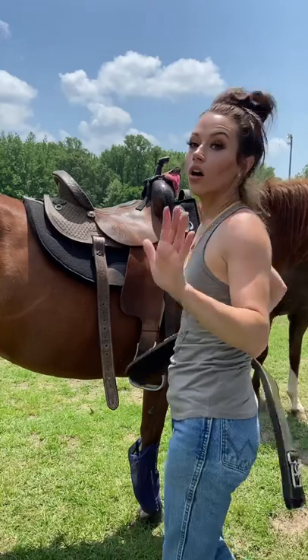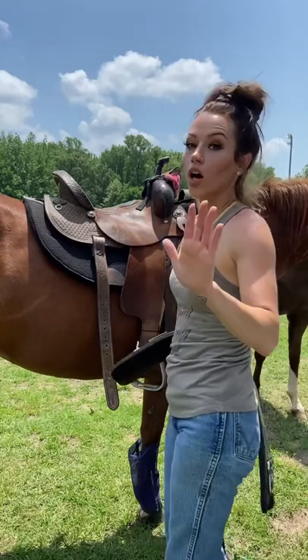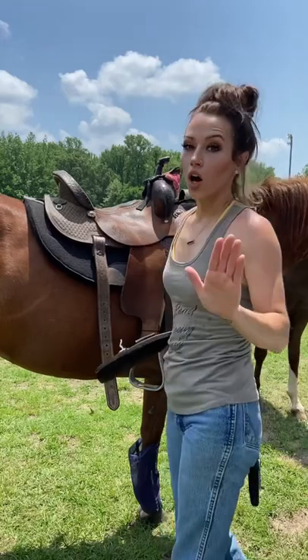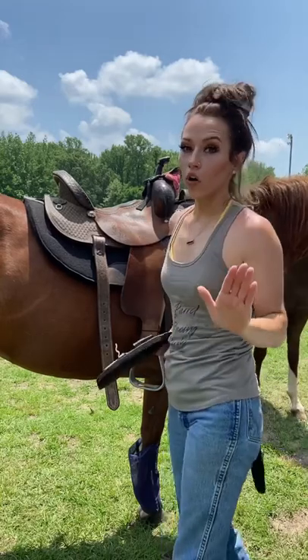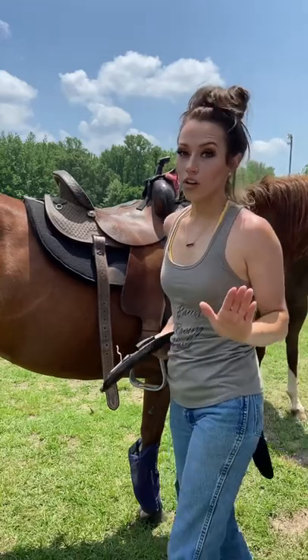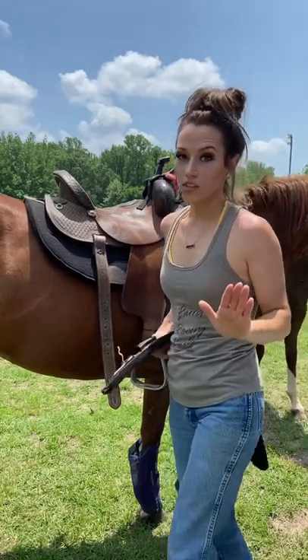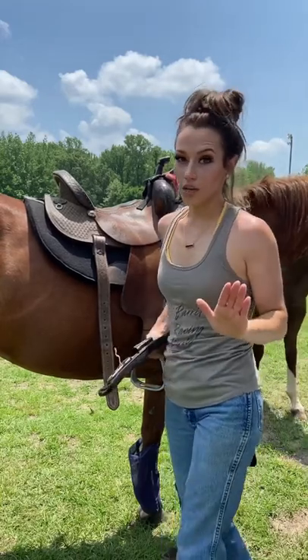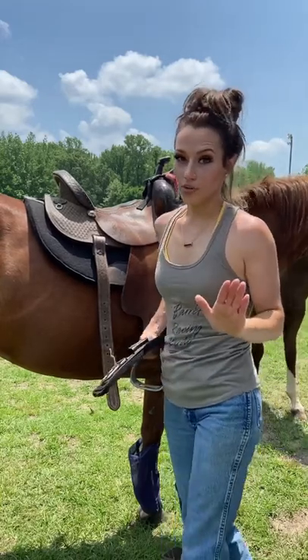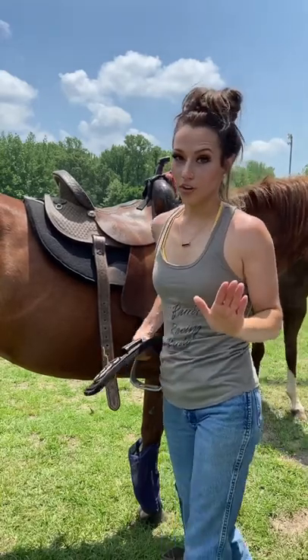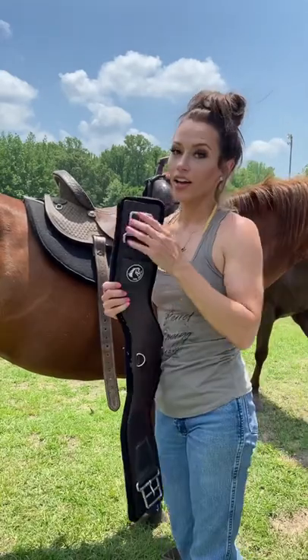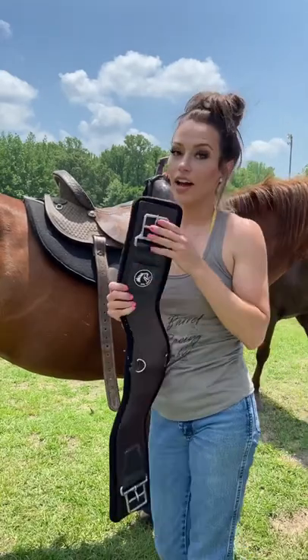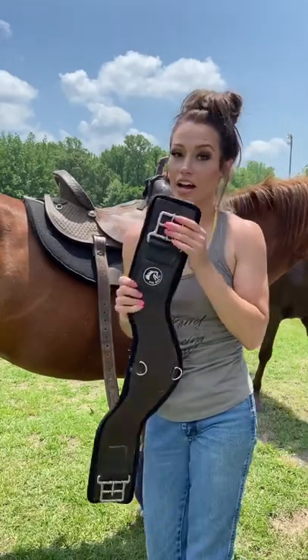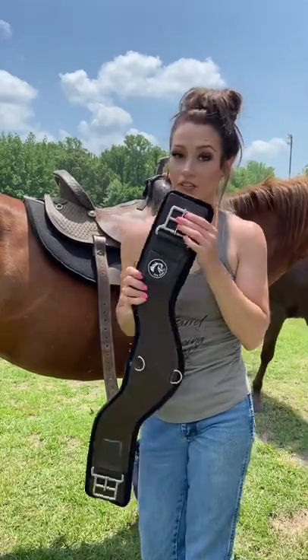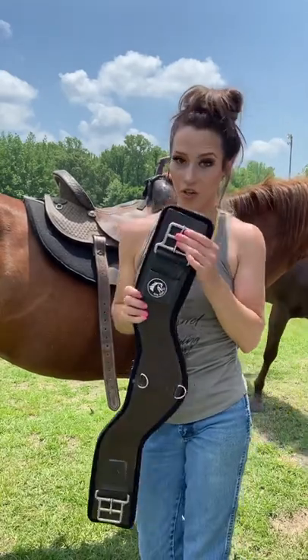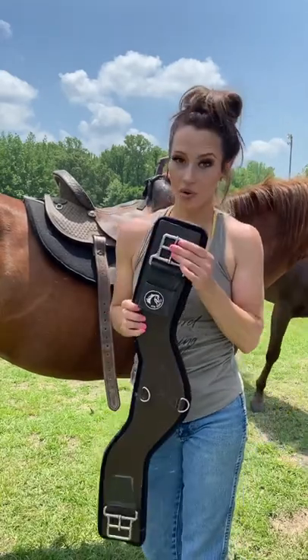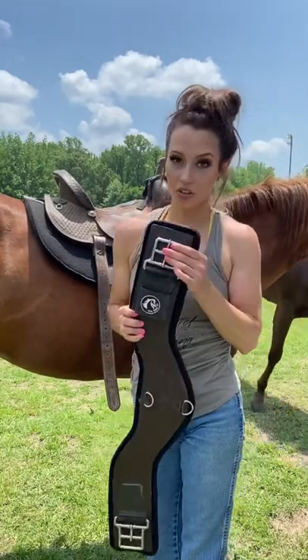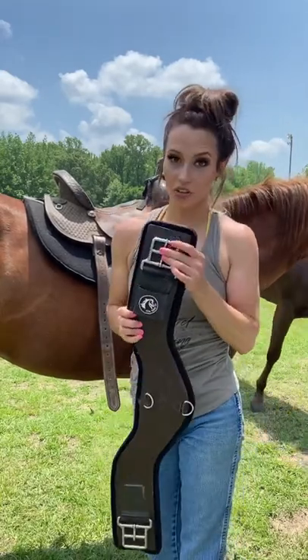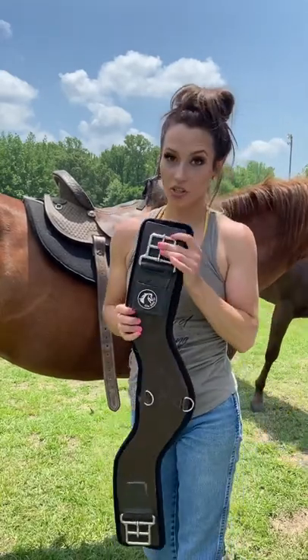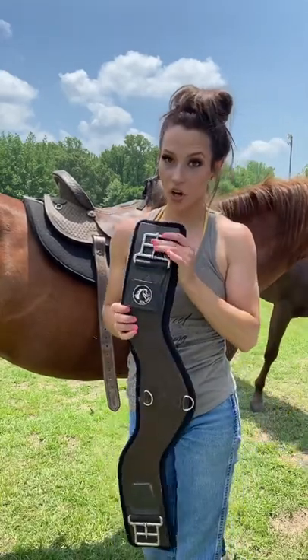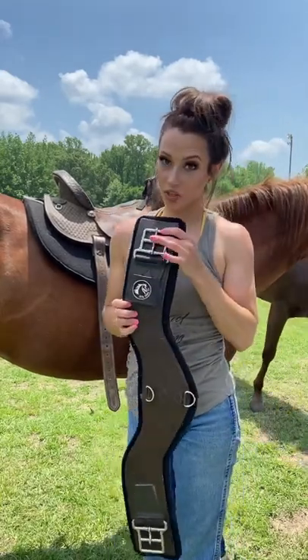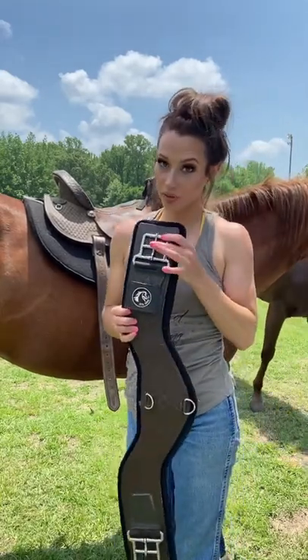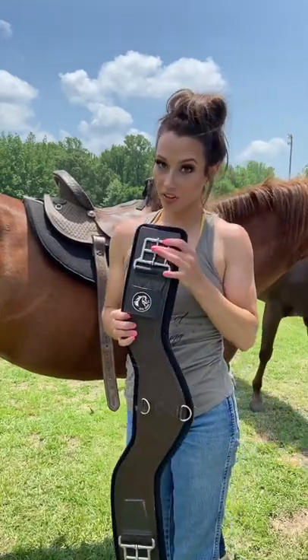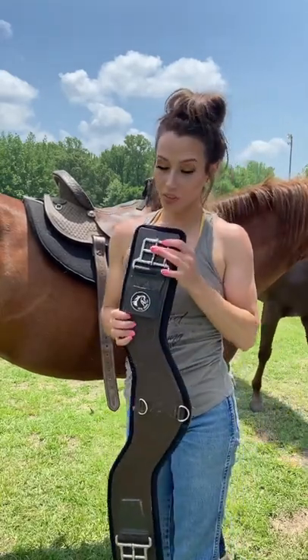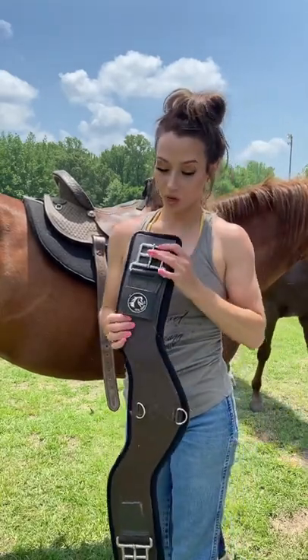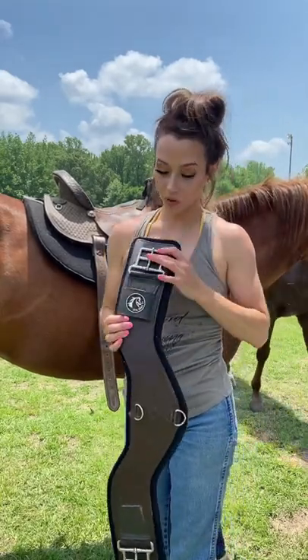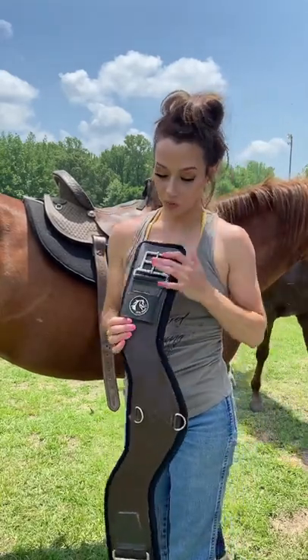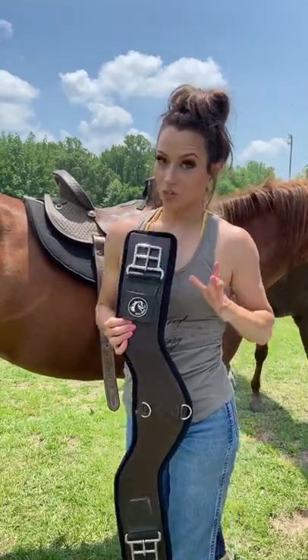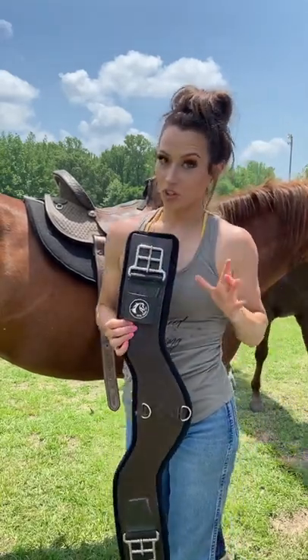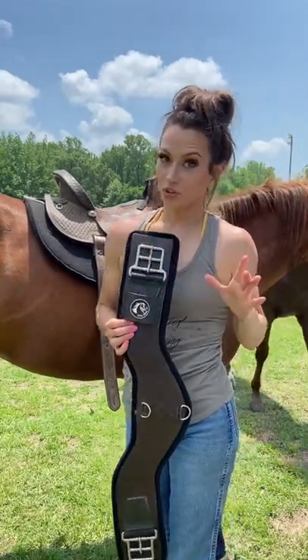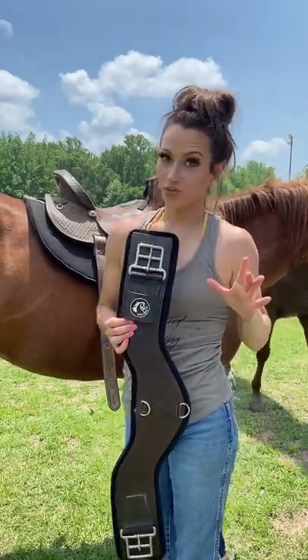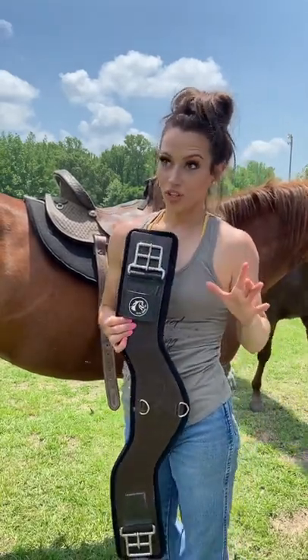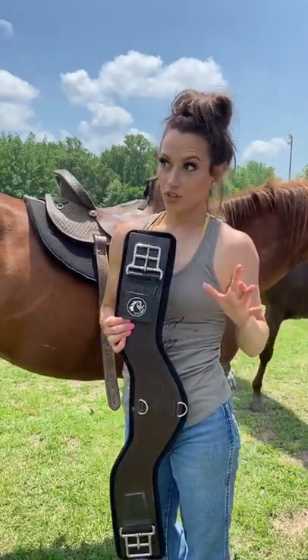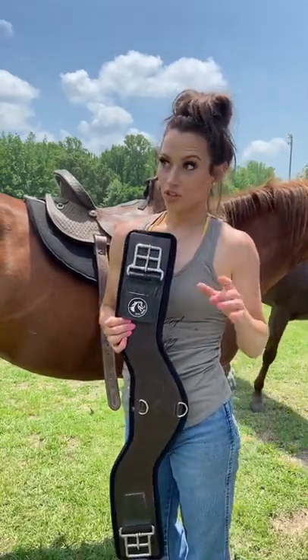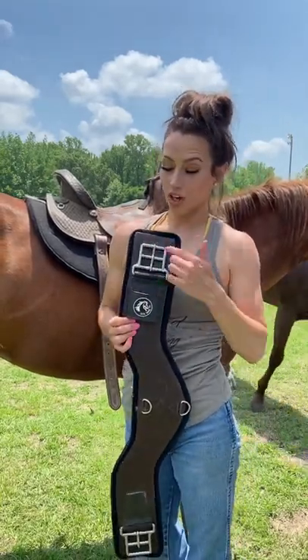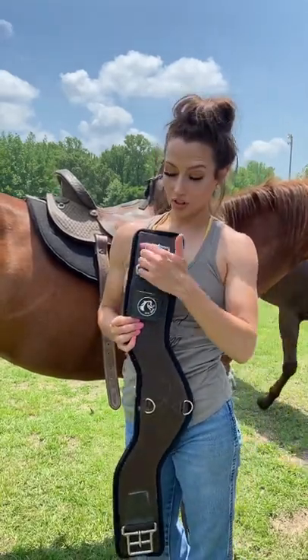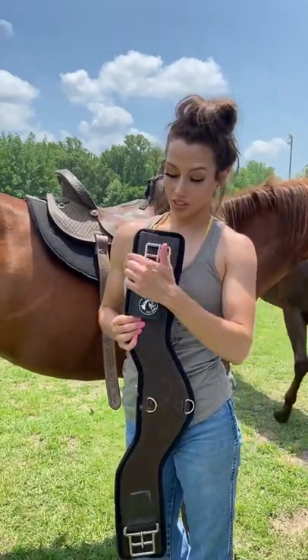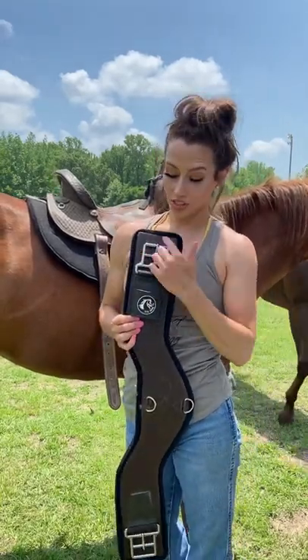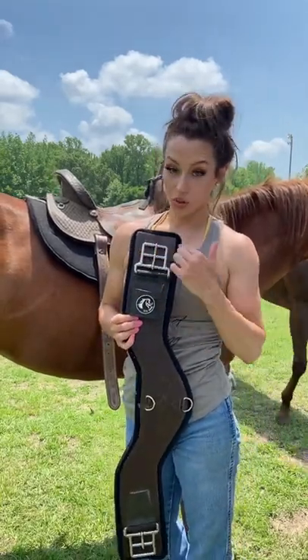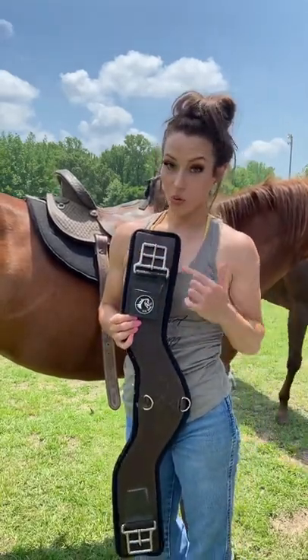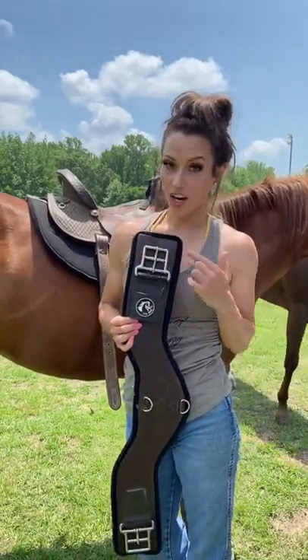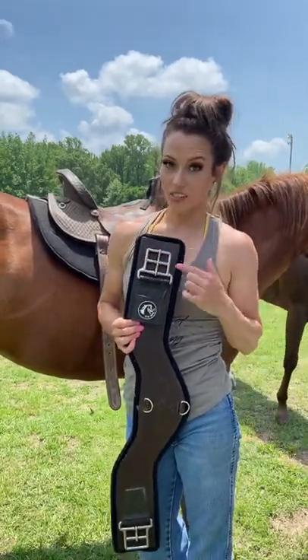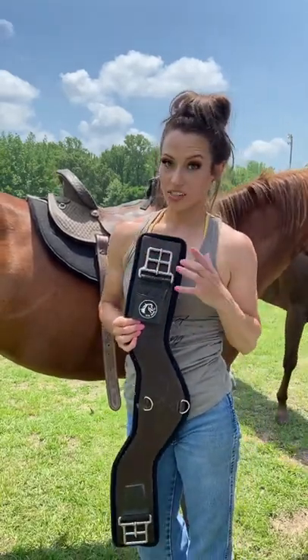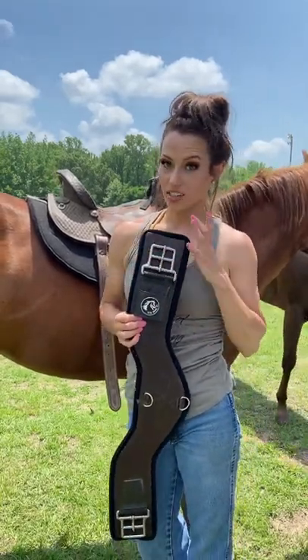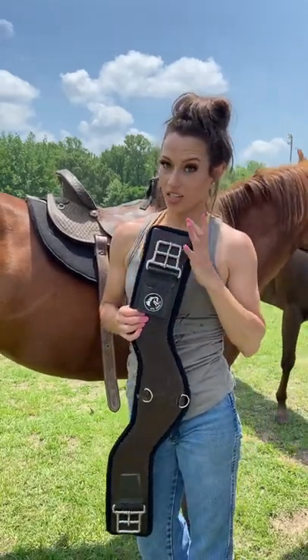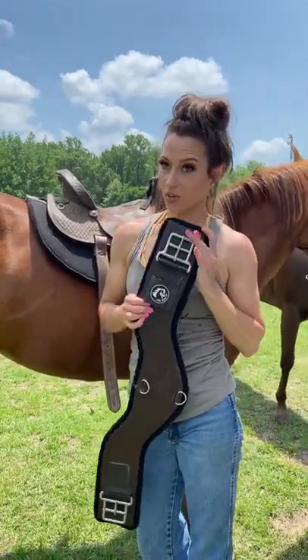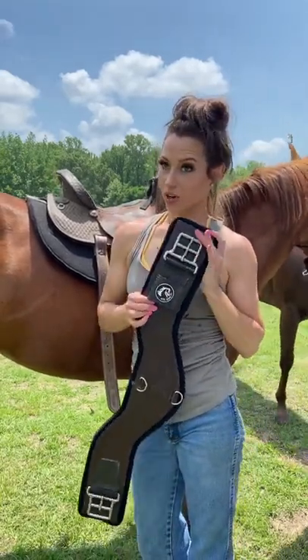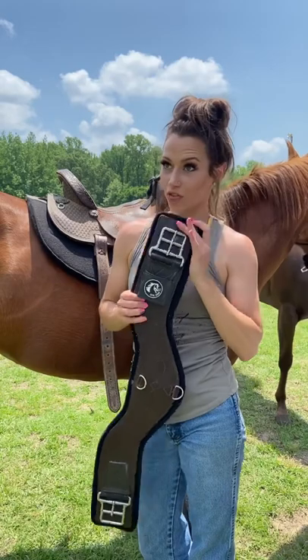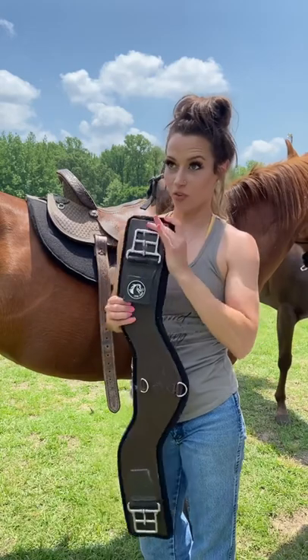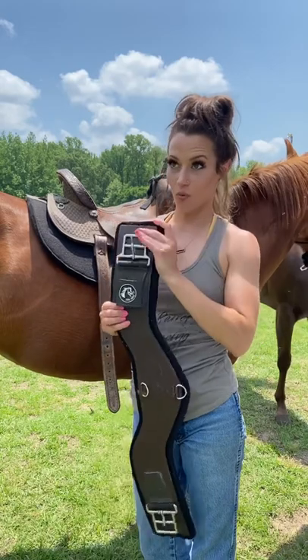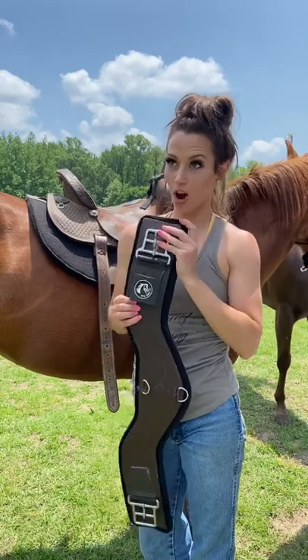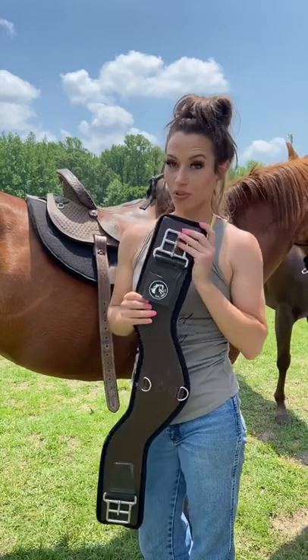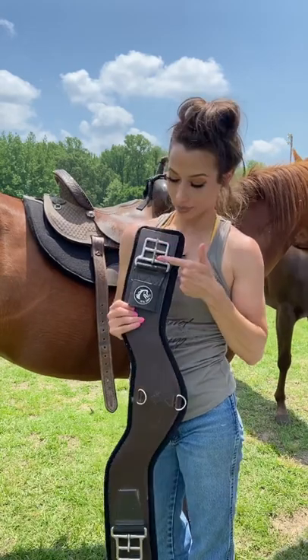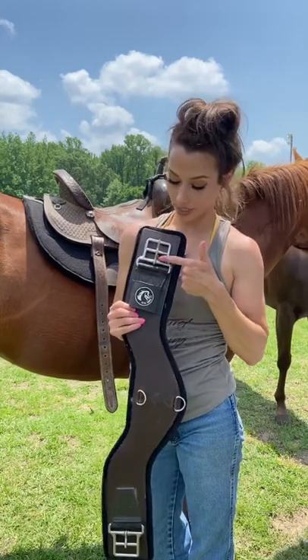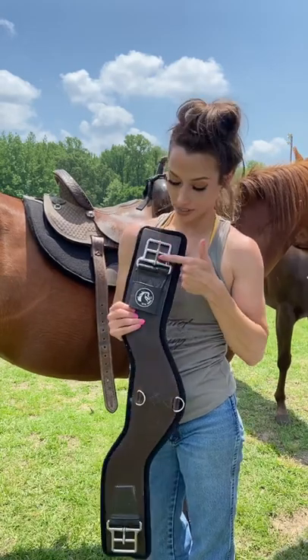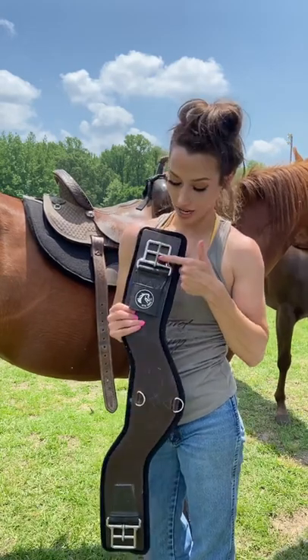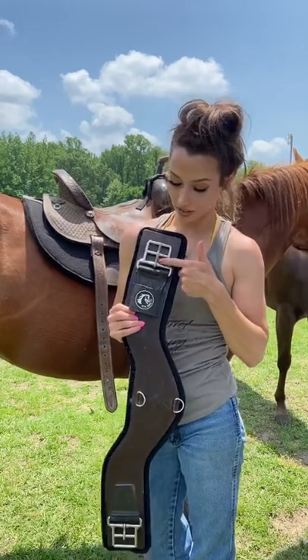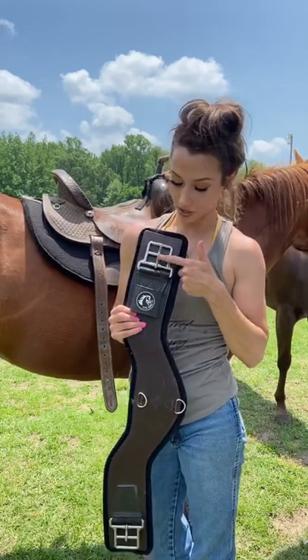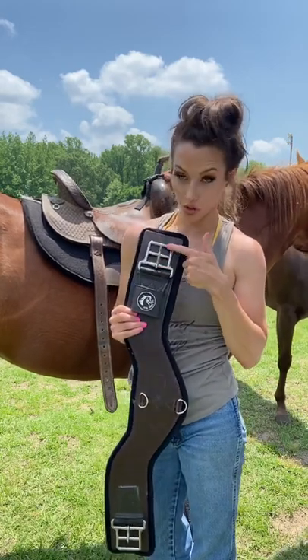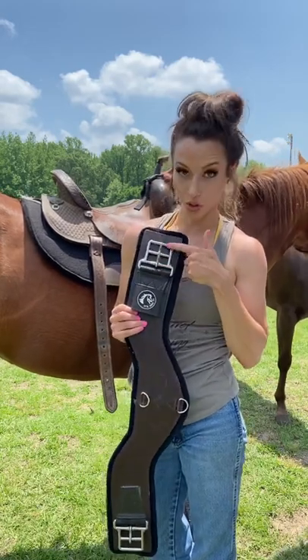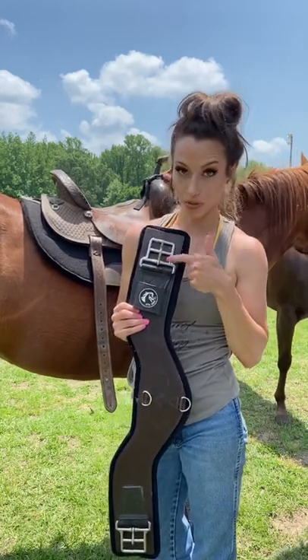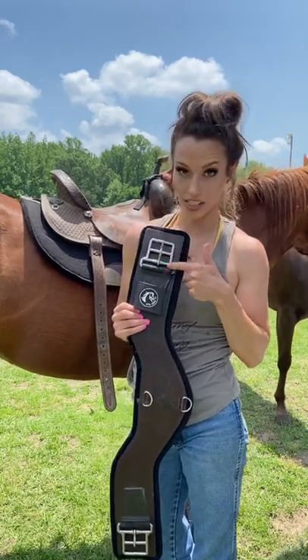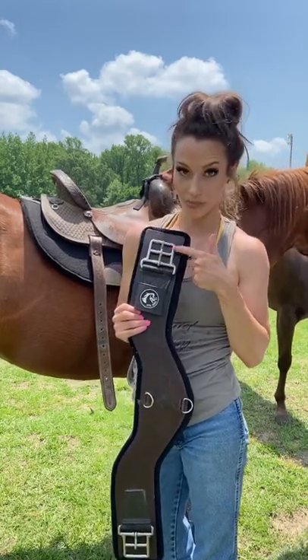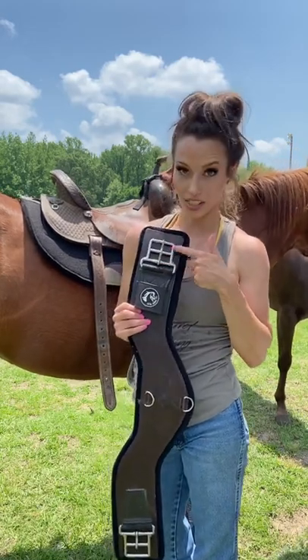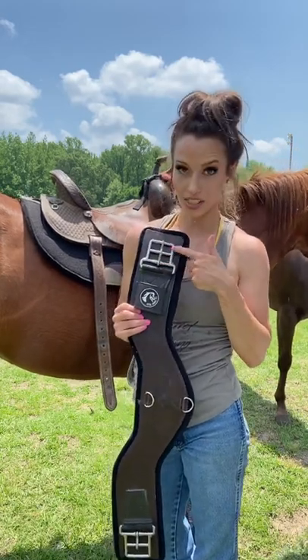Hold on, stop scrolling. I have a new buckle, it's called the balance buckle. Some really cool features — not only is it square, which is going to keep your girth from wobbling, but it's got these two placements.